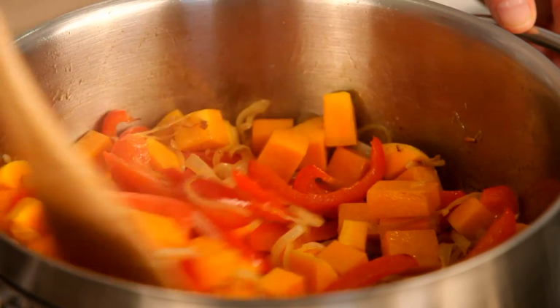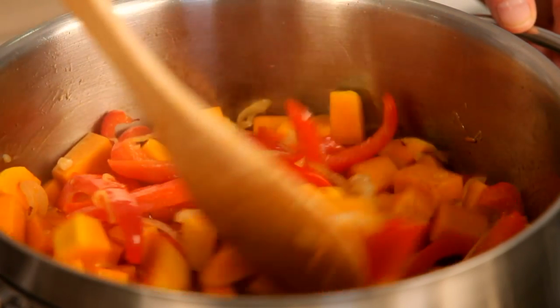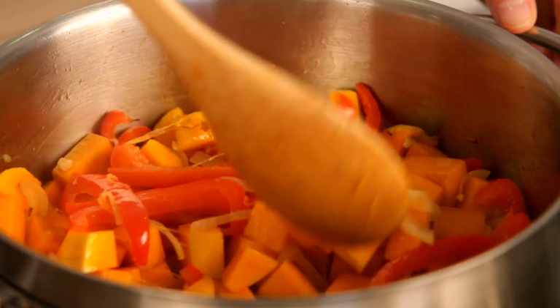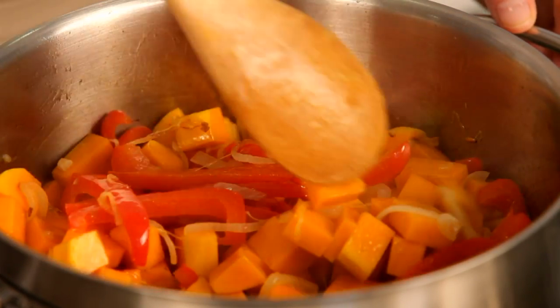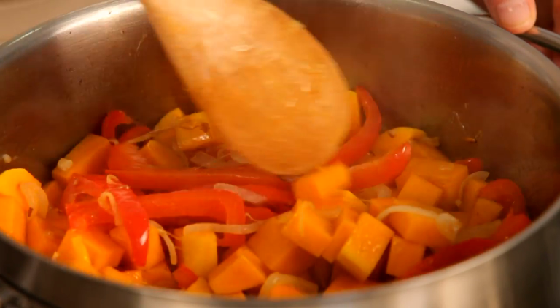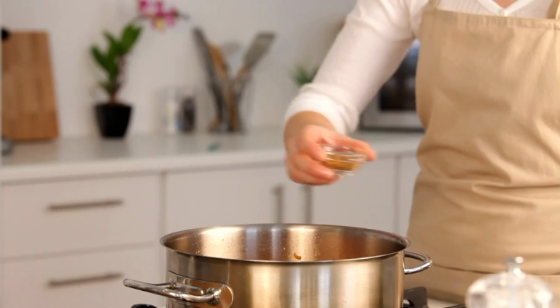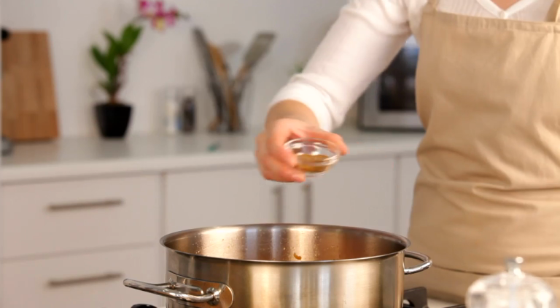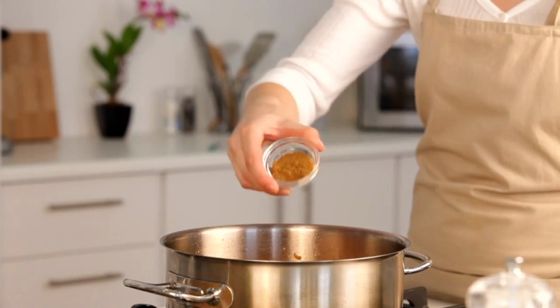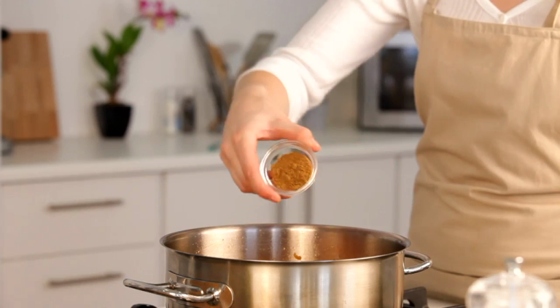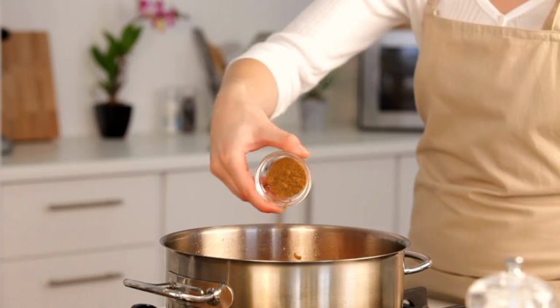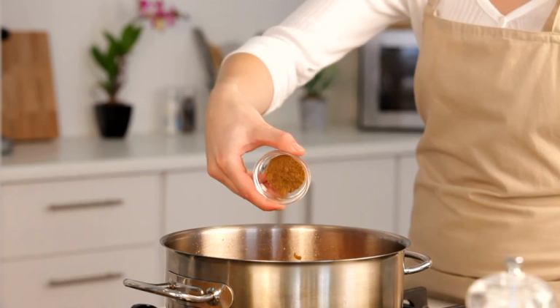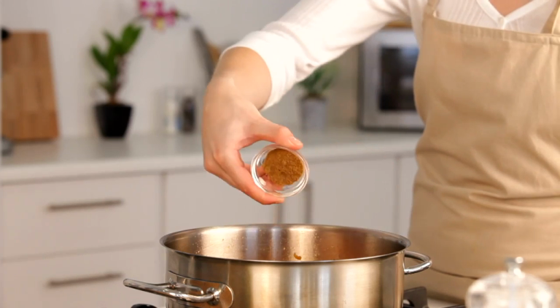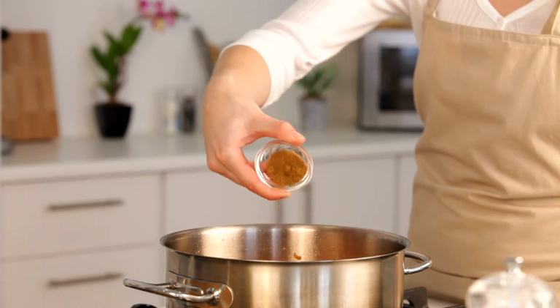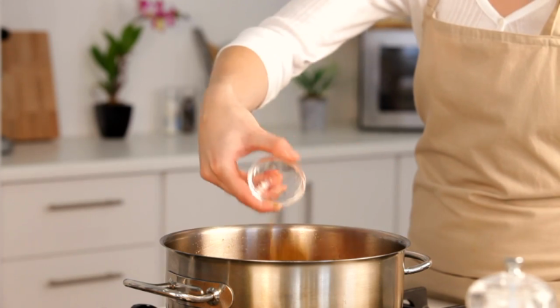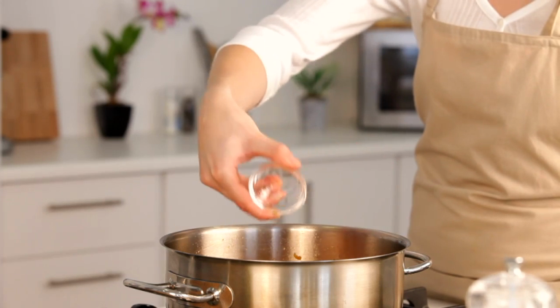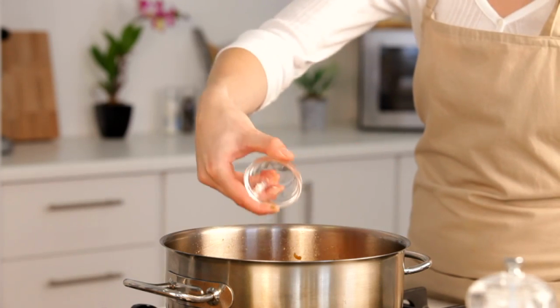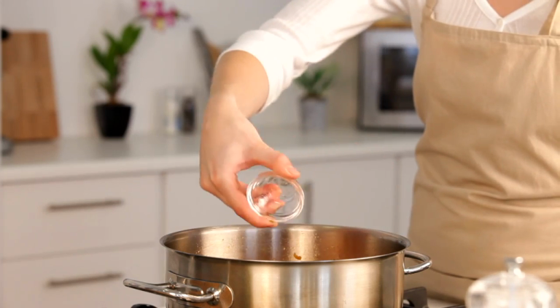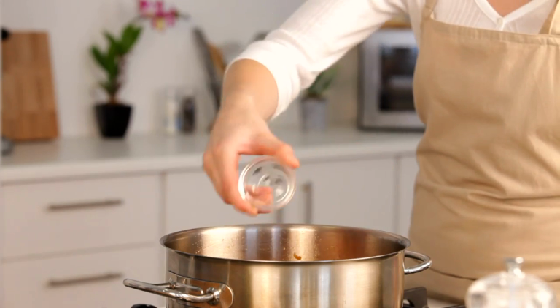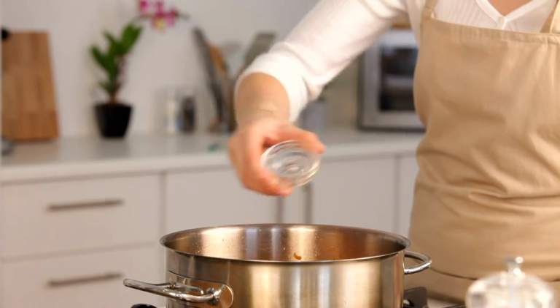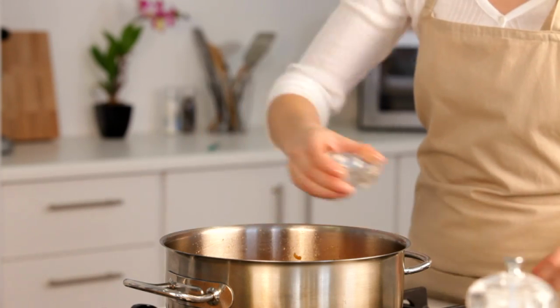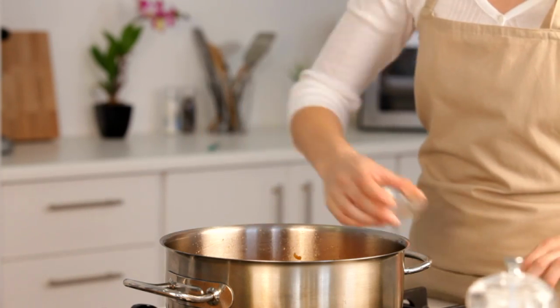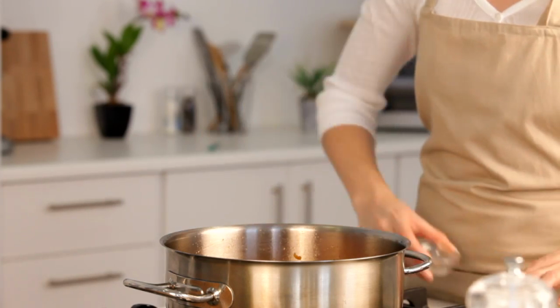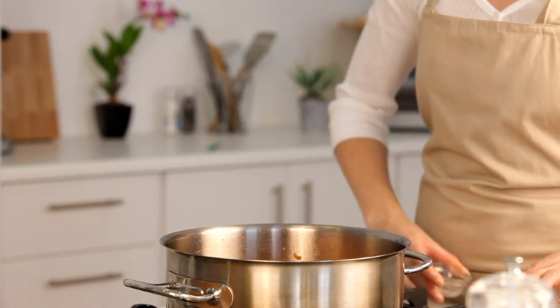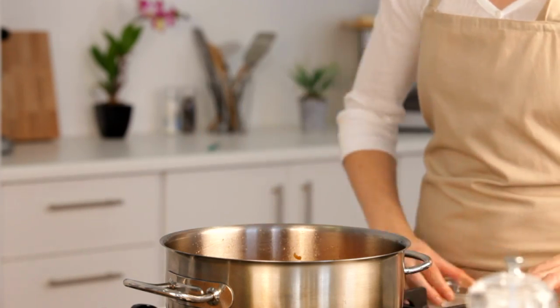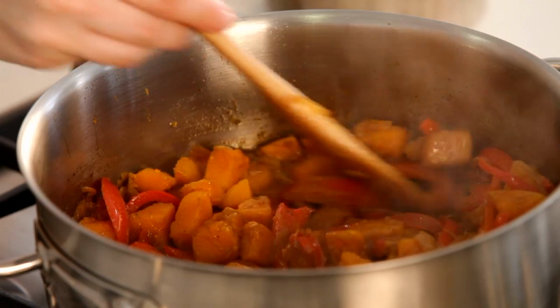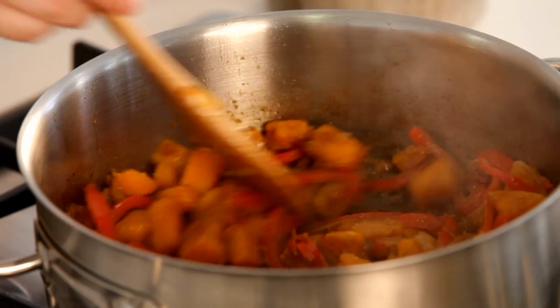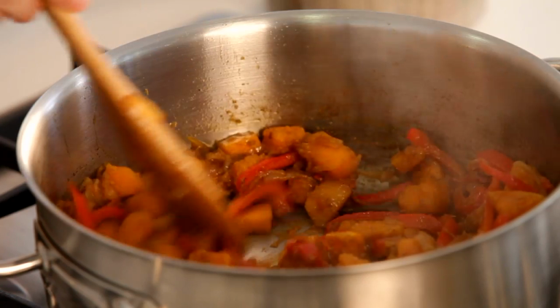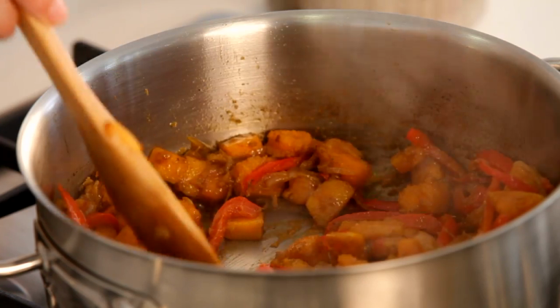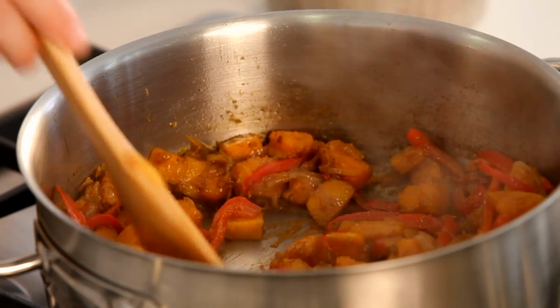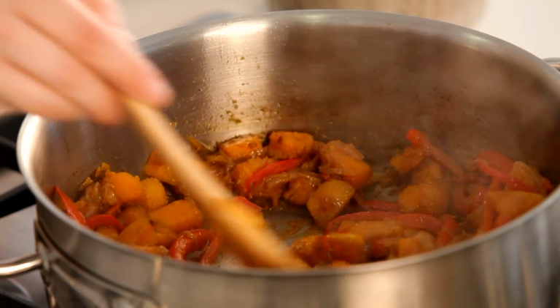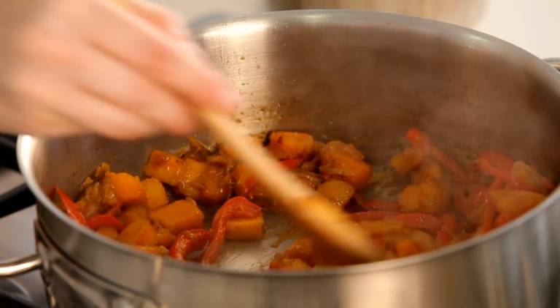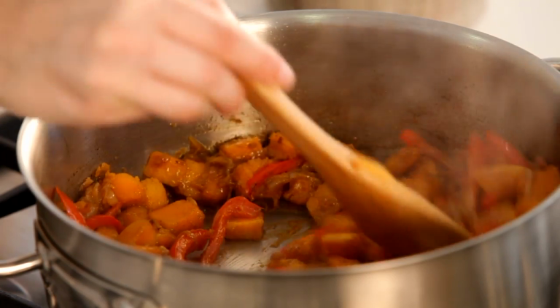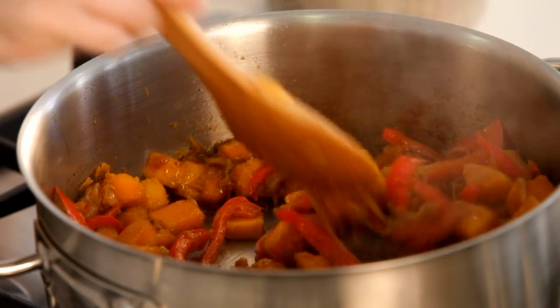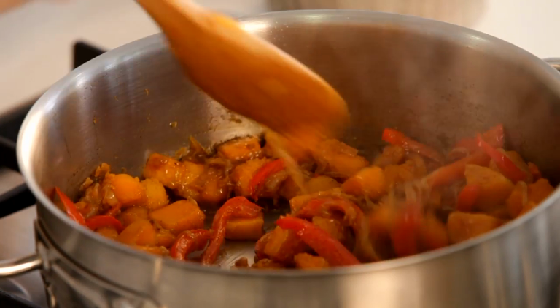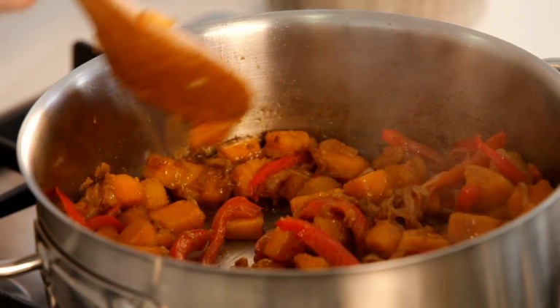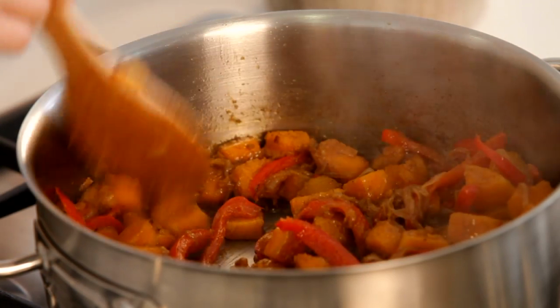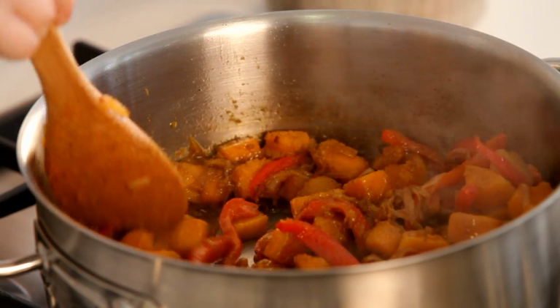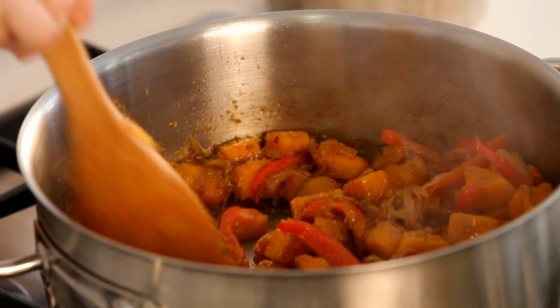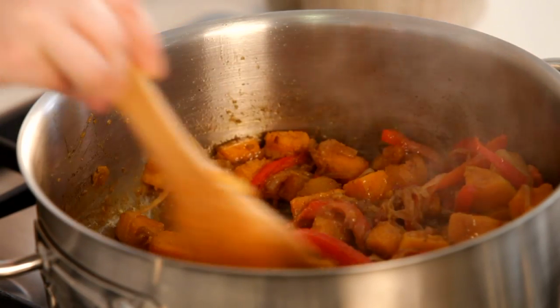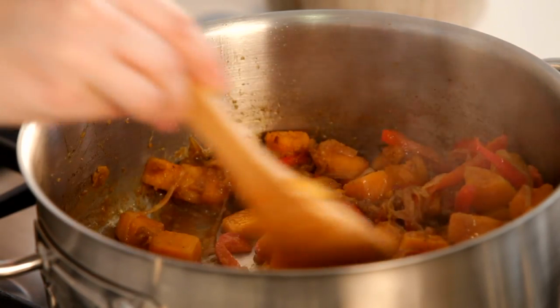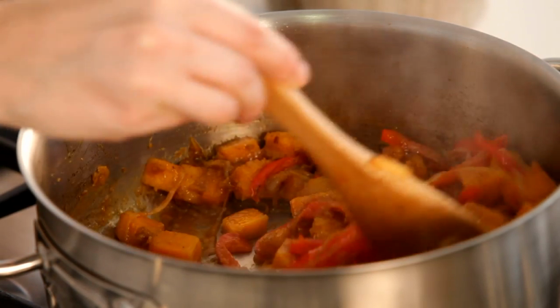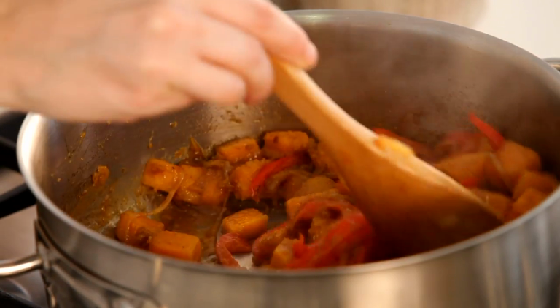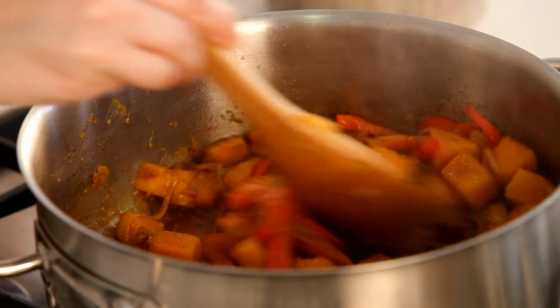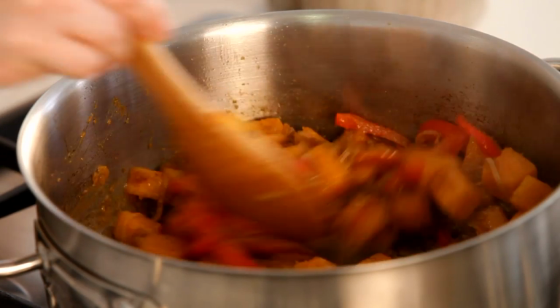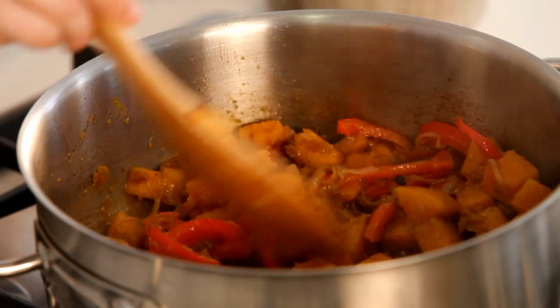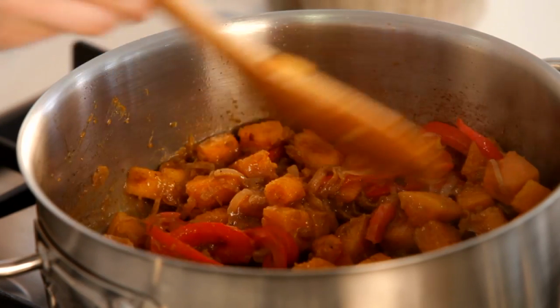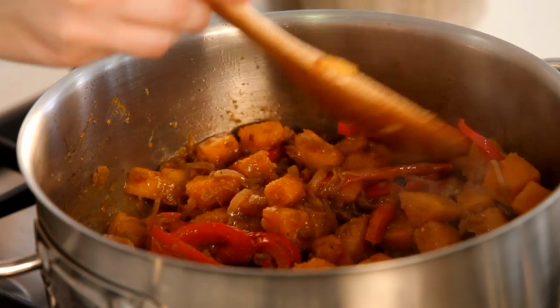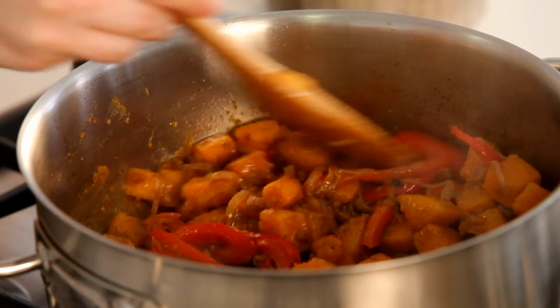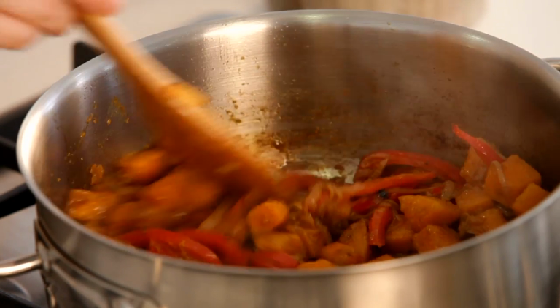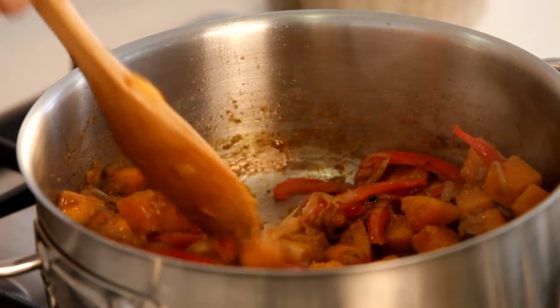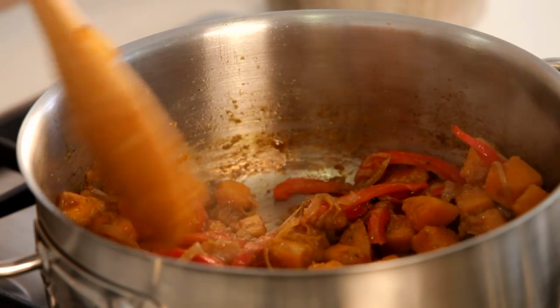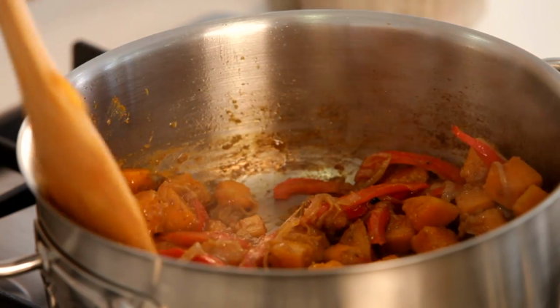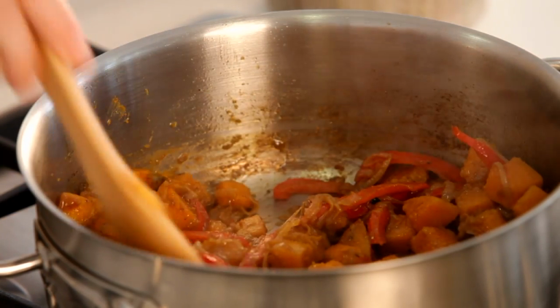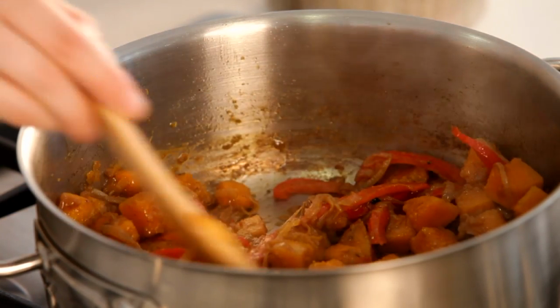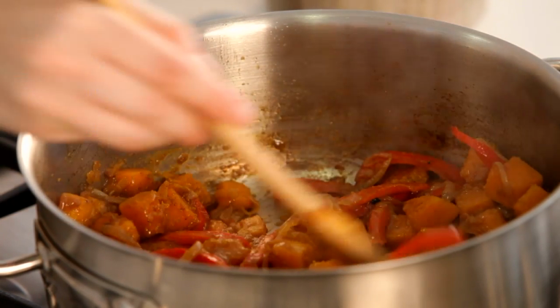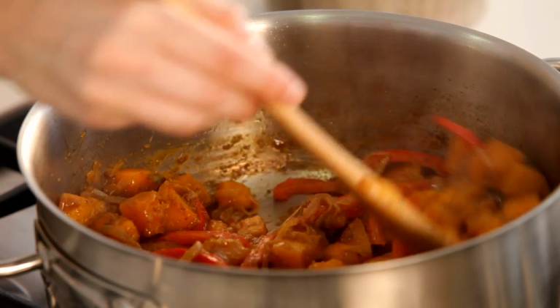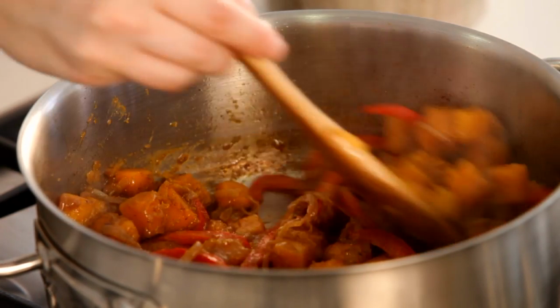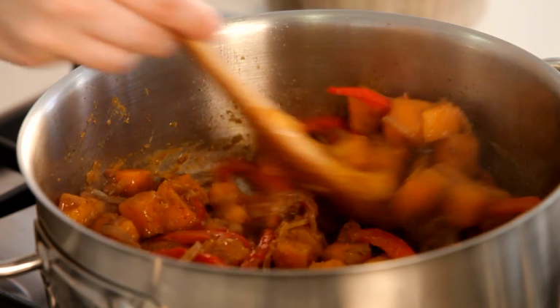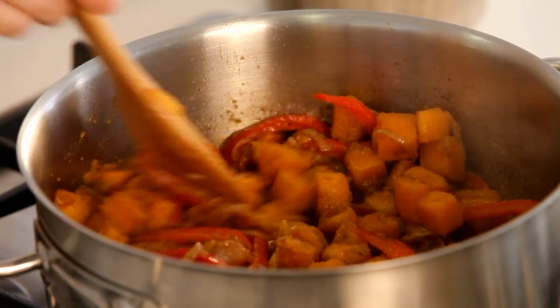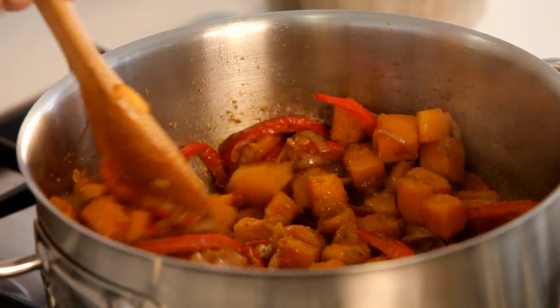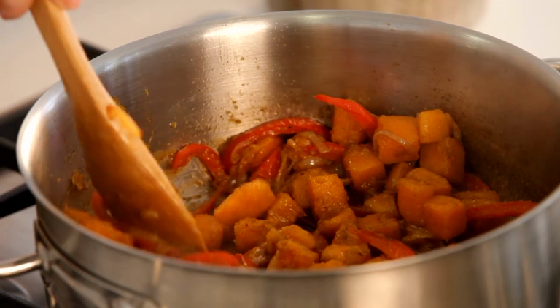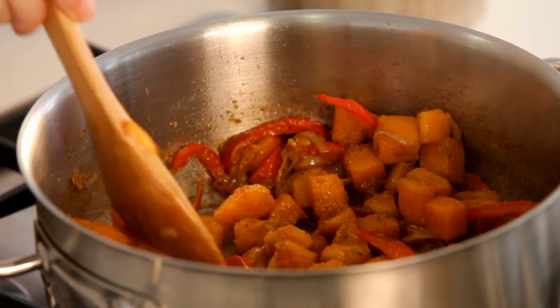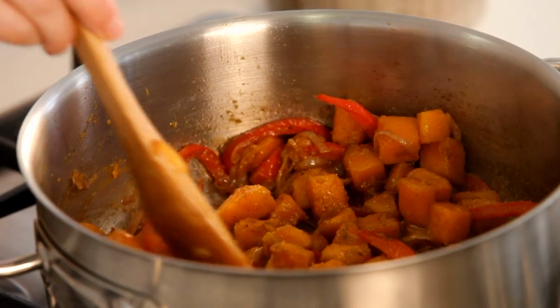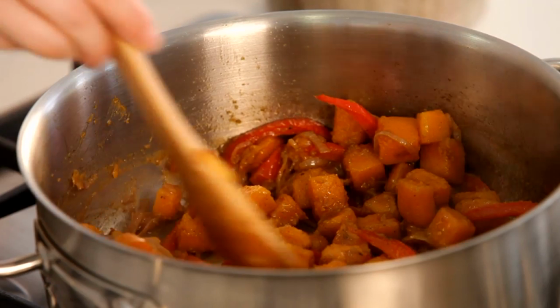Now it's time to add all the spices. Fry these for about 30 seconds to release all the delicious flavours and aromas.